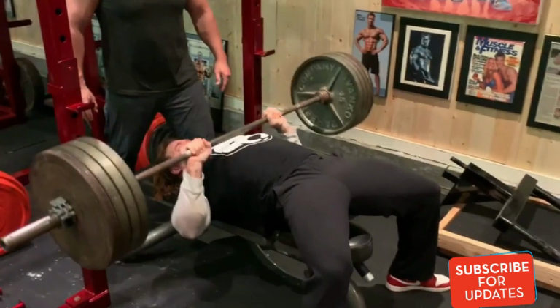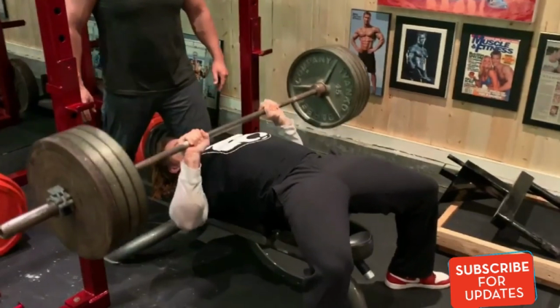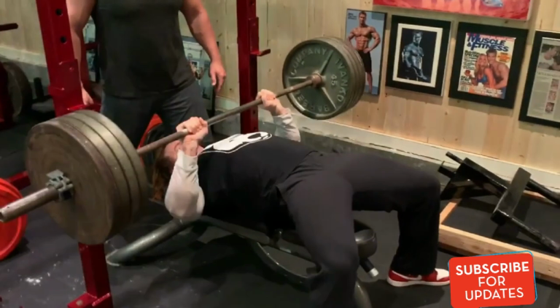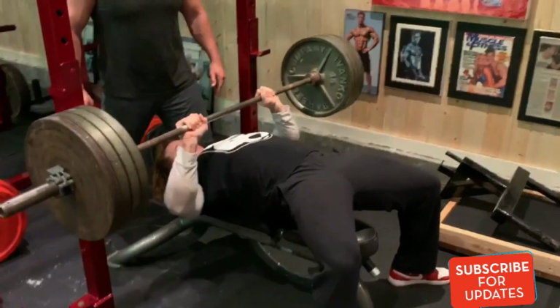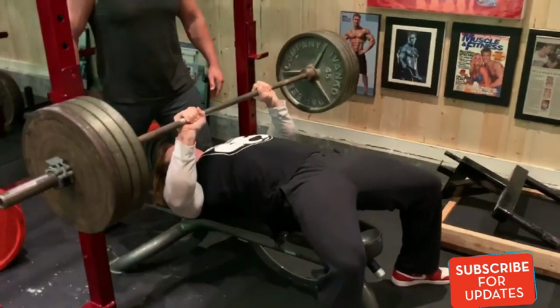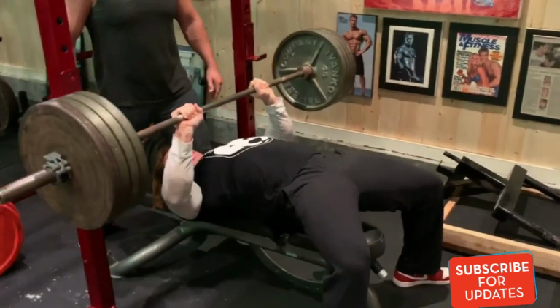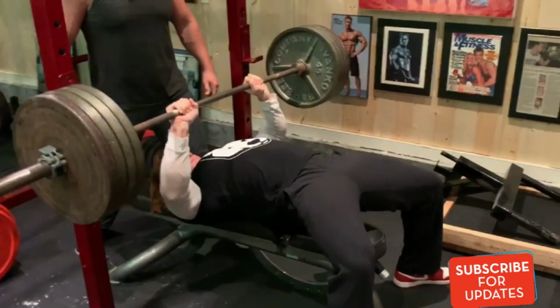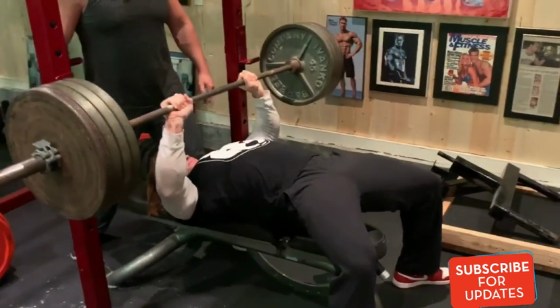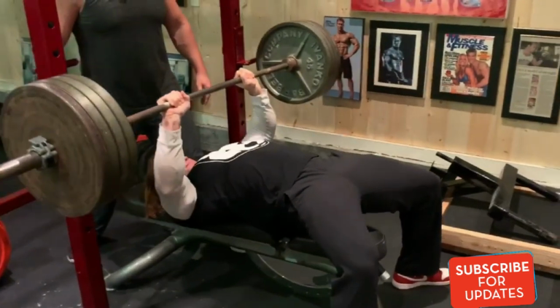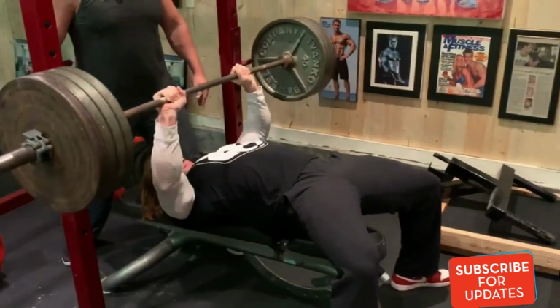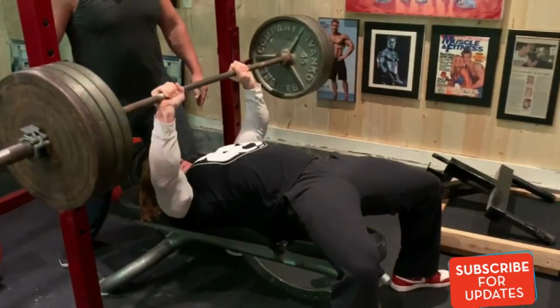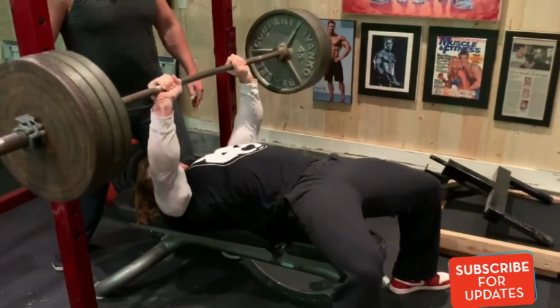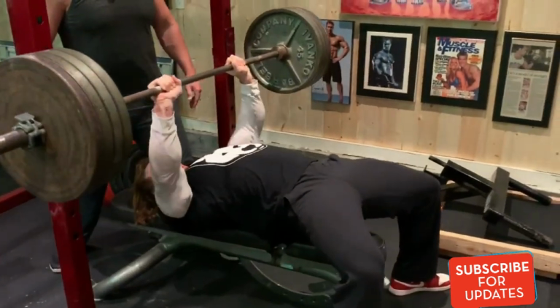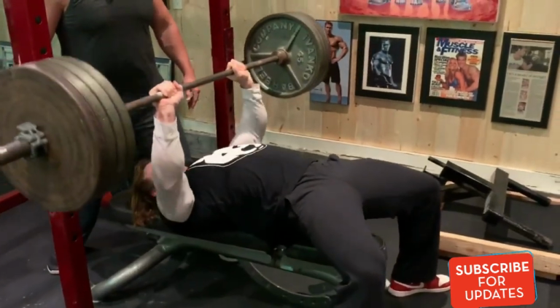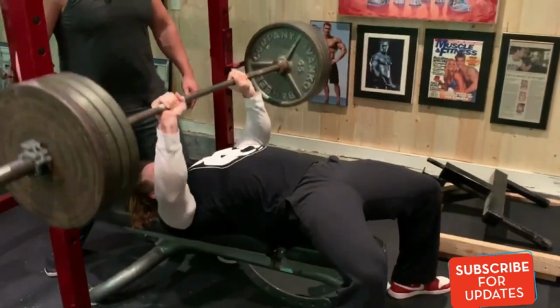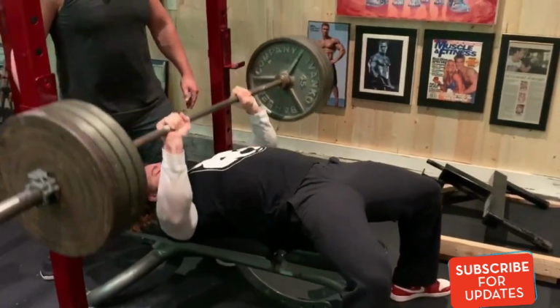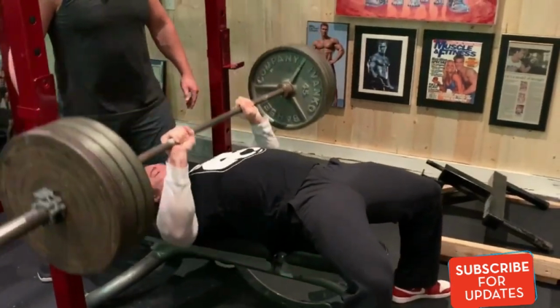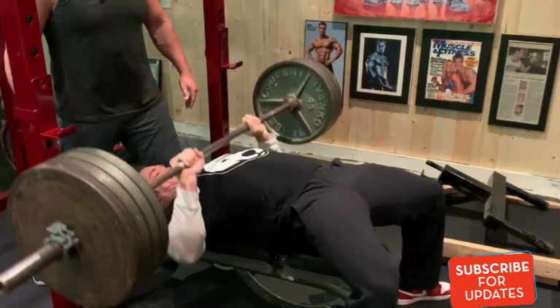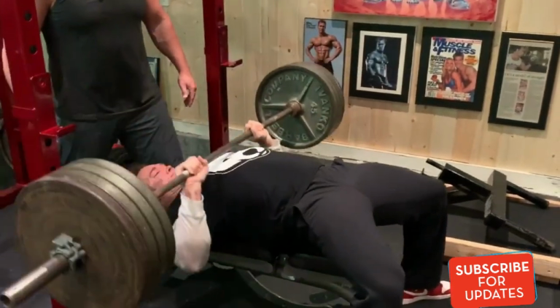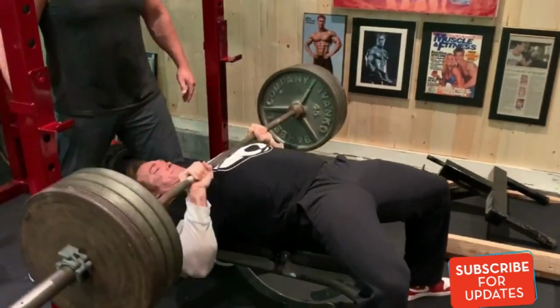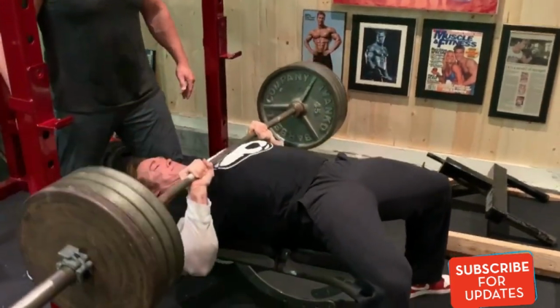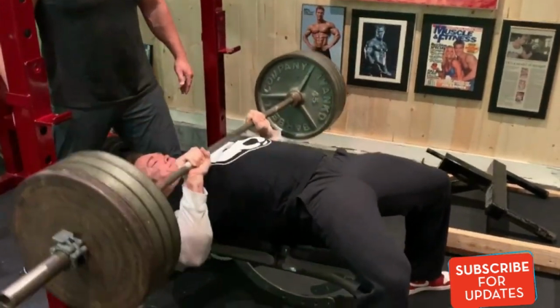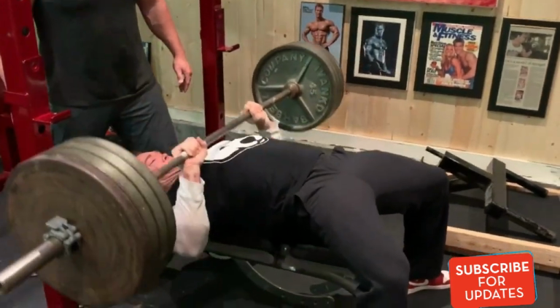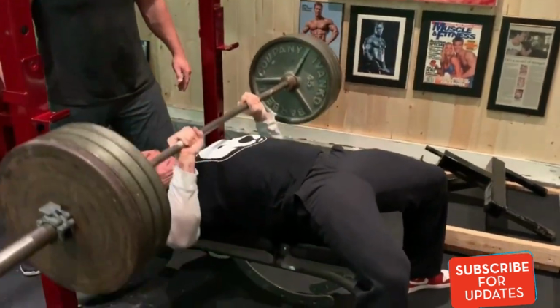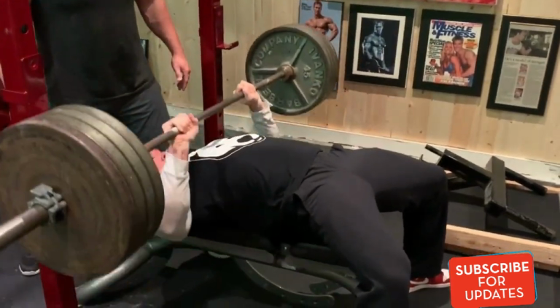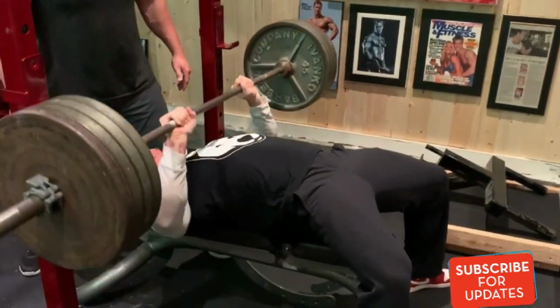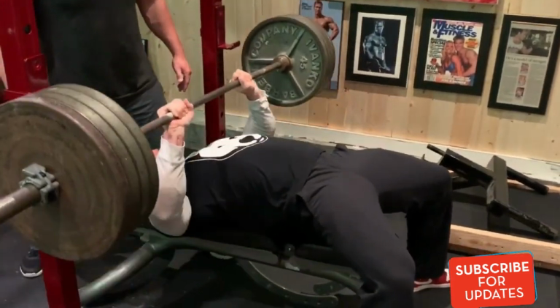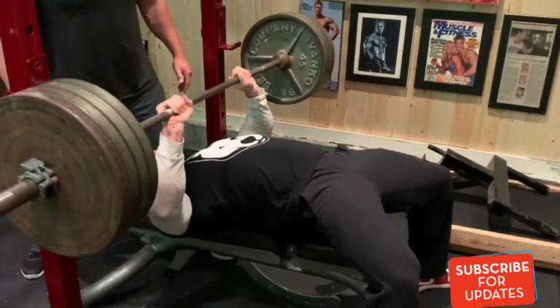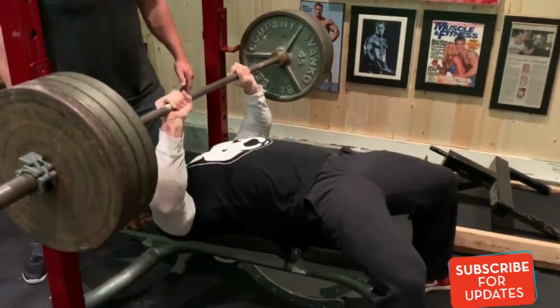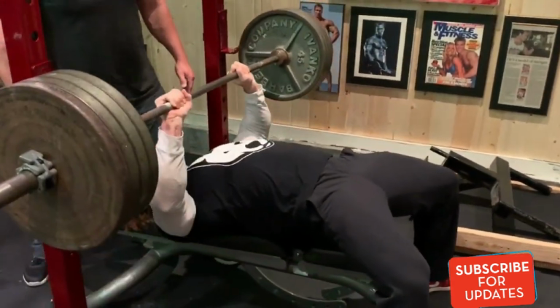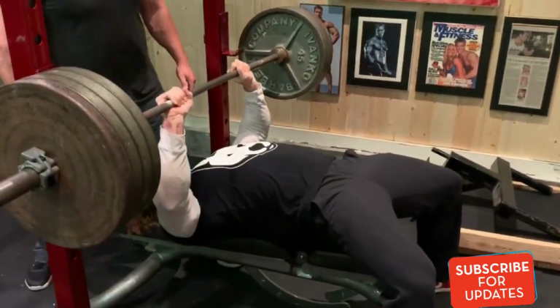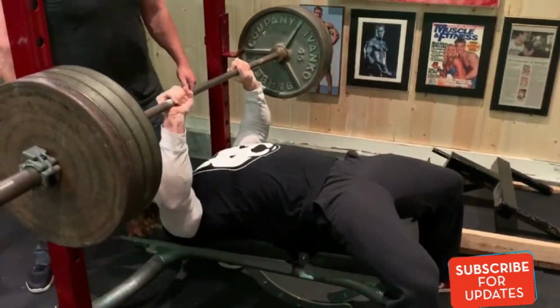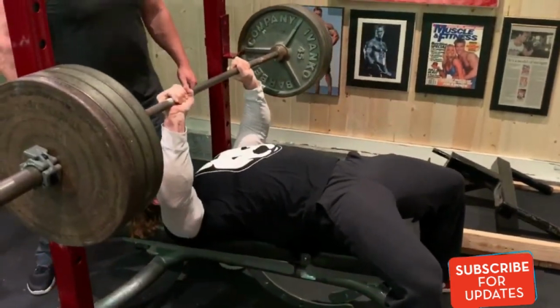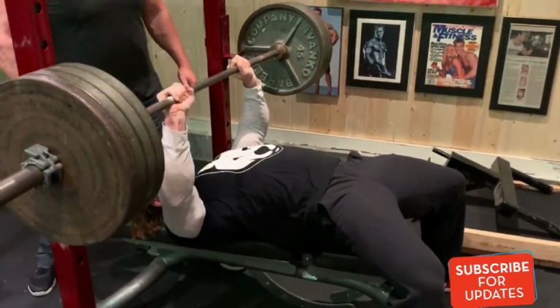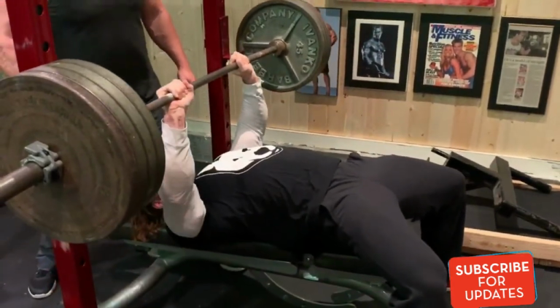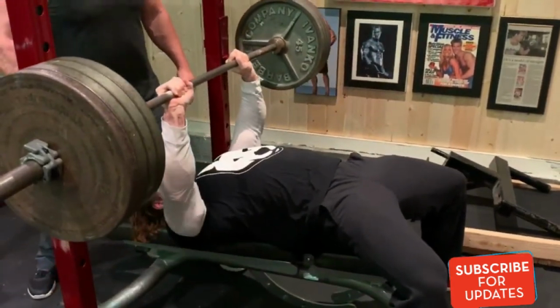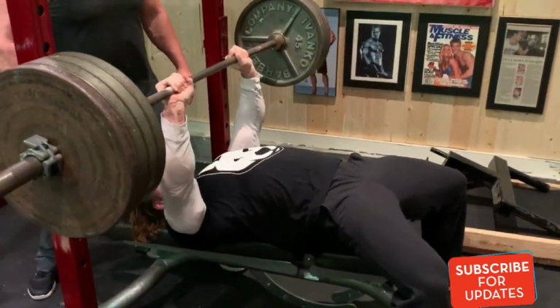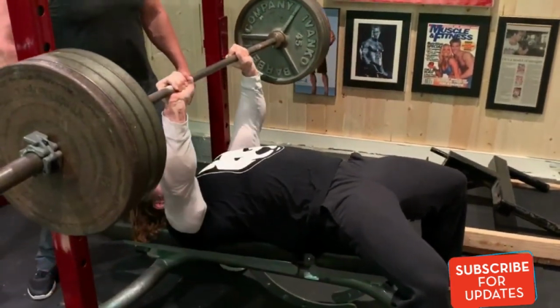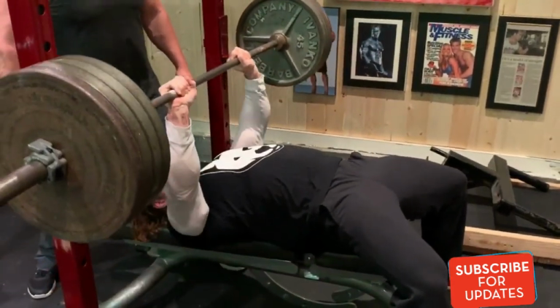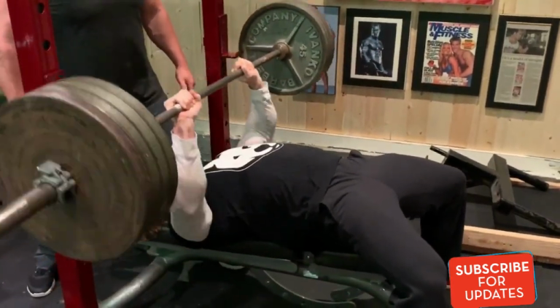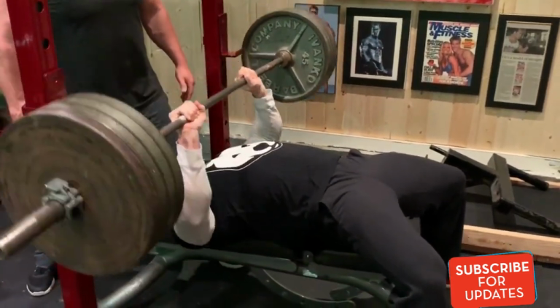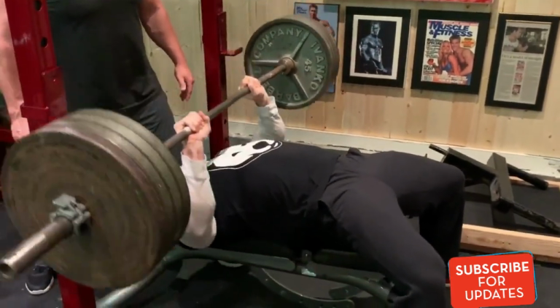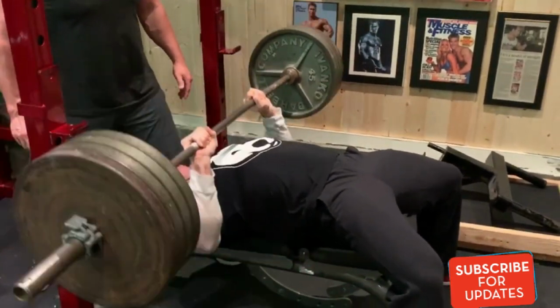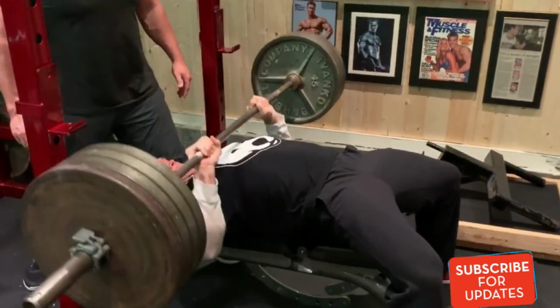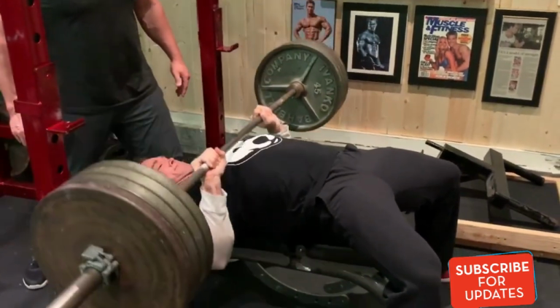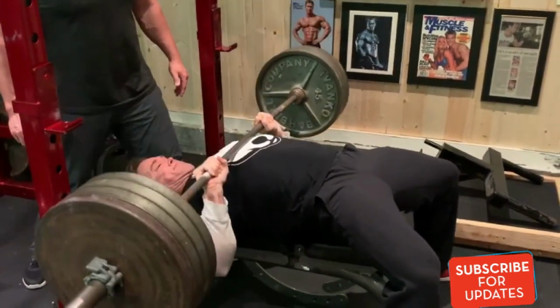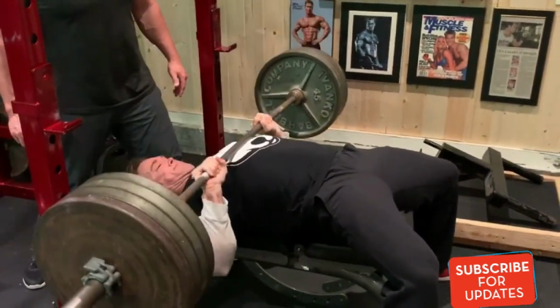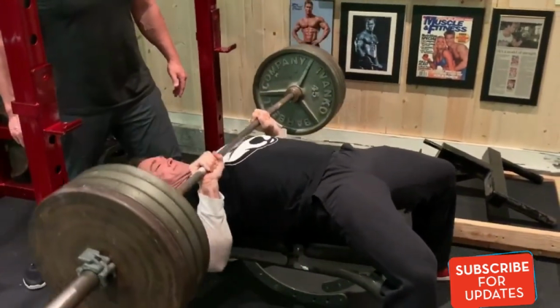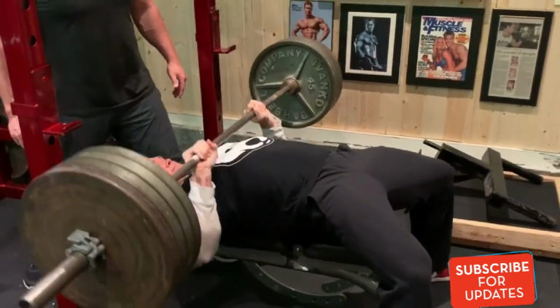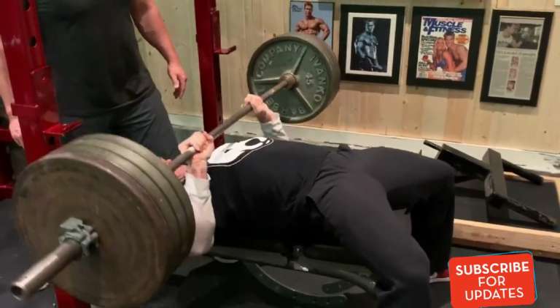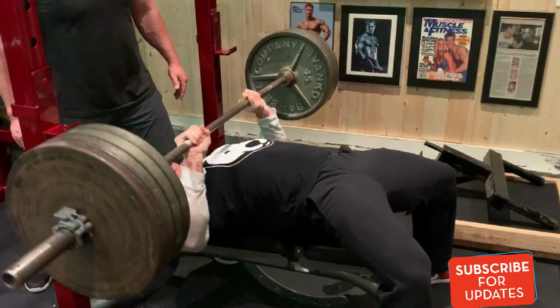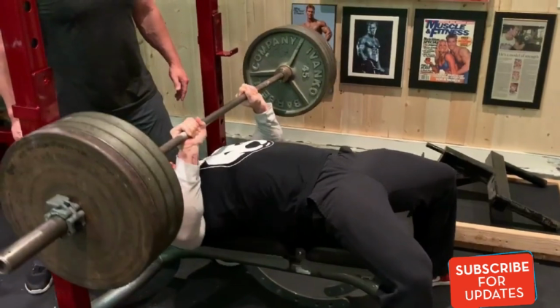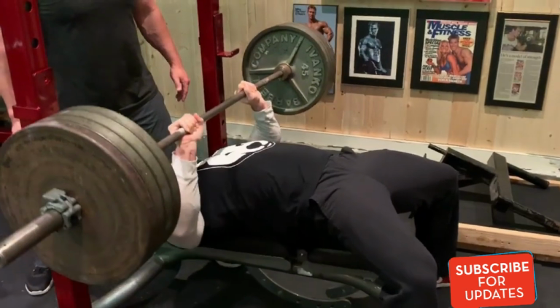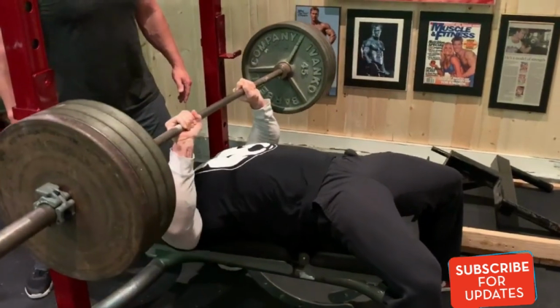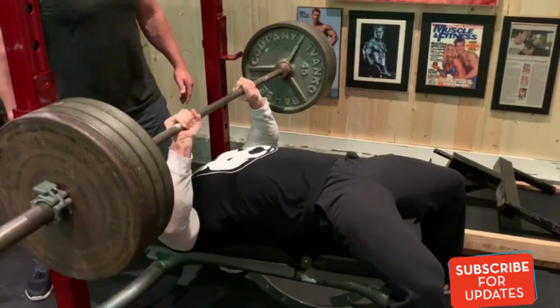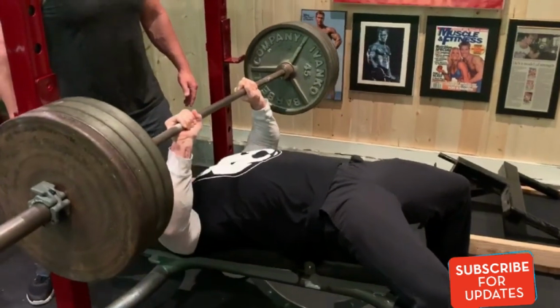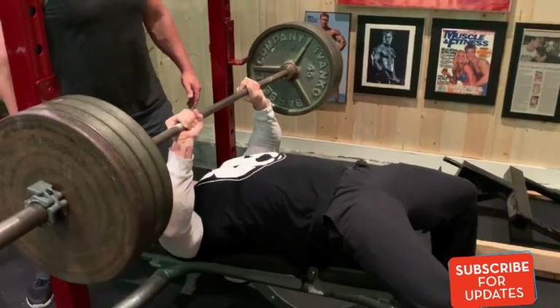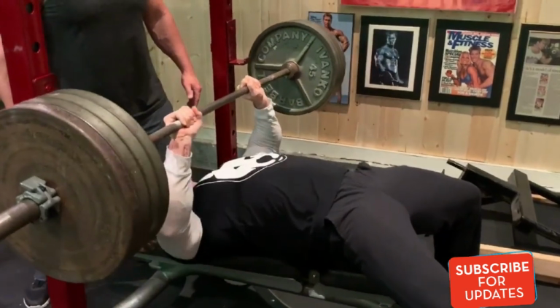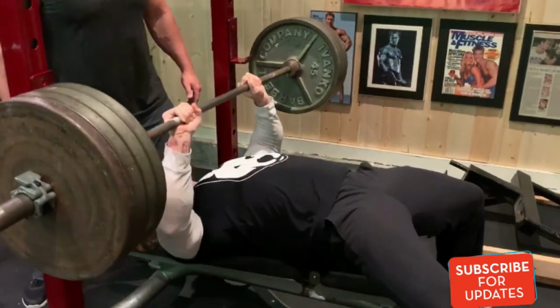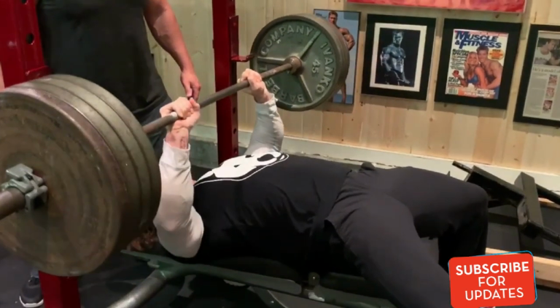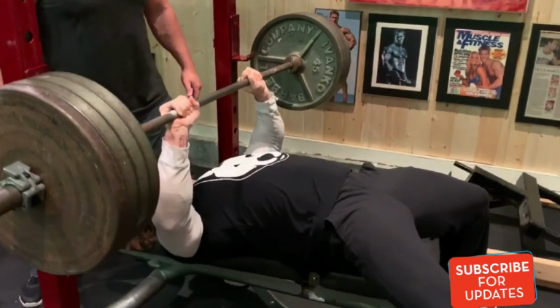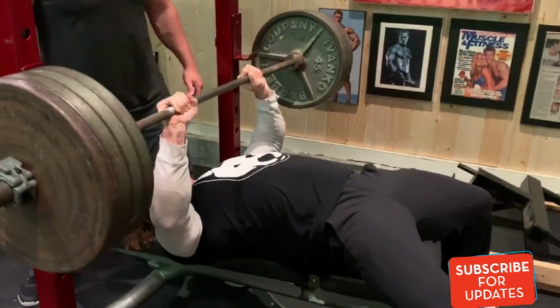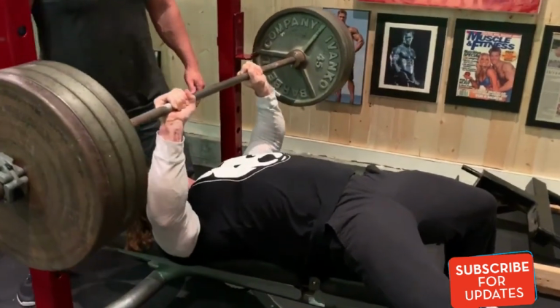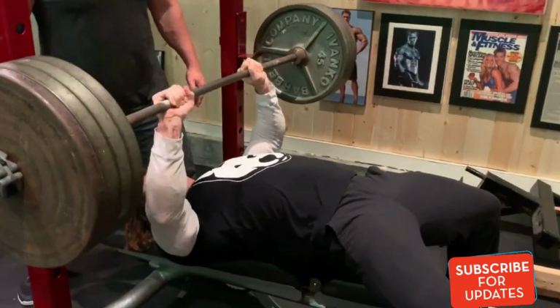A little arch in the back, power through those lats, triceps, push it away.